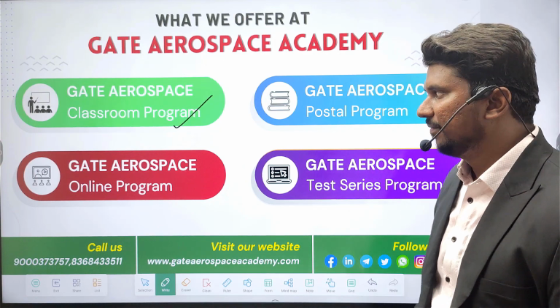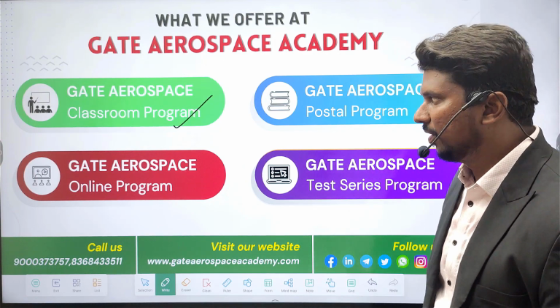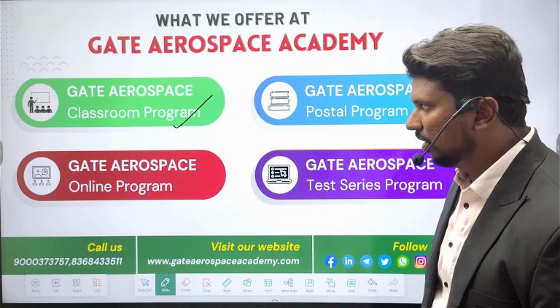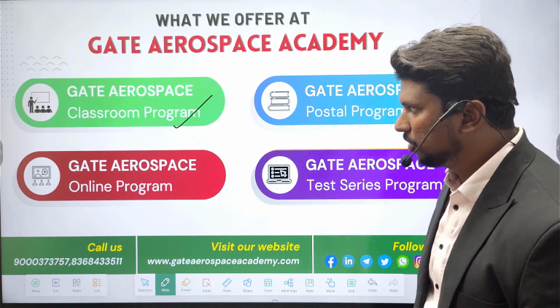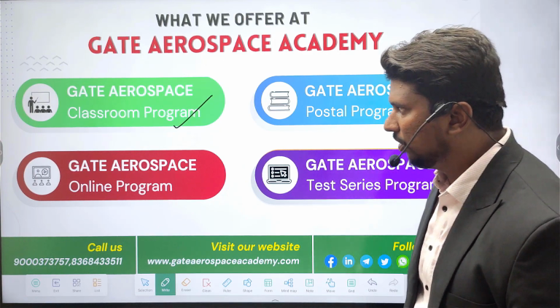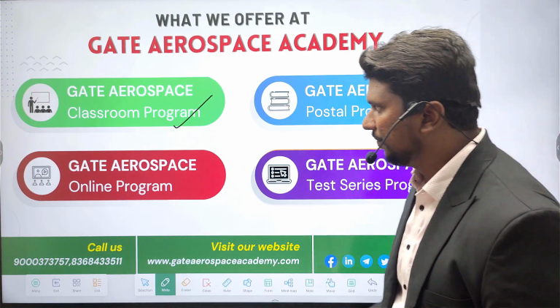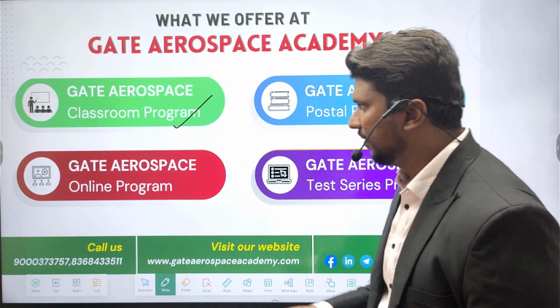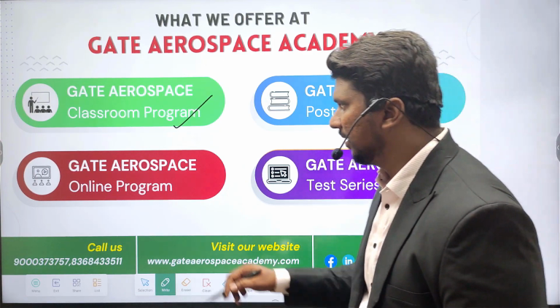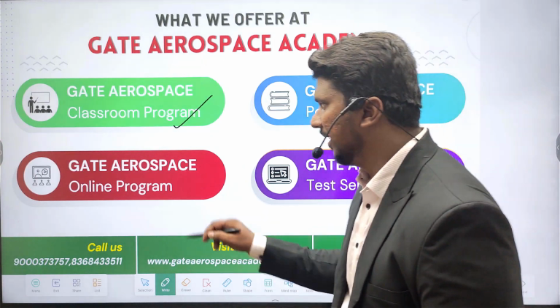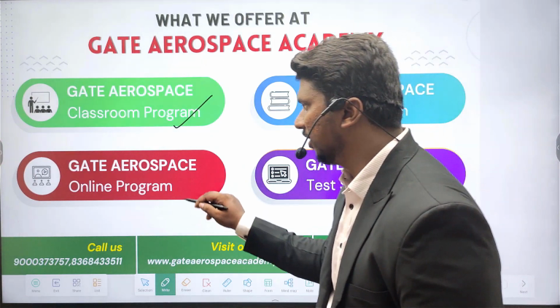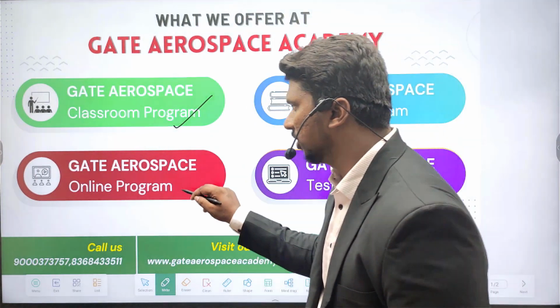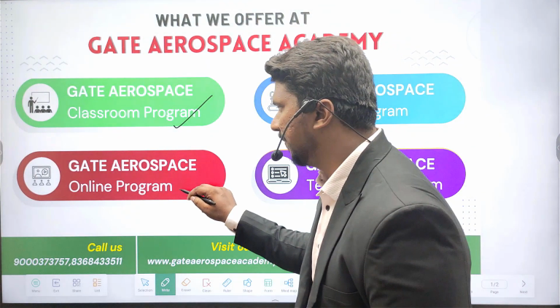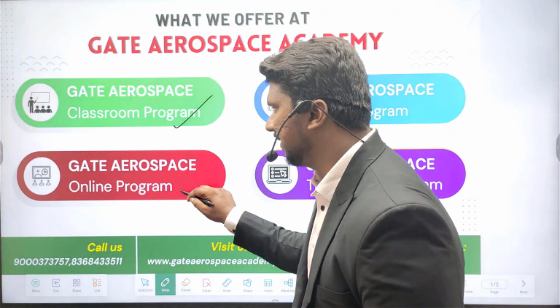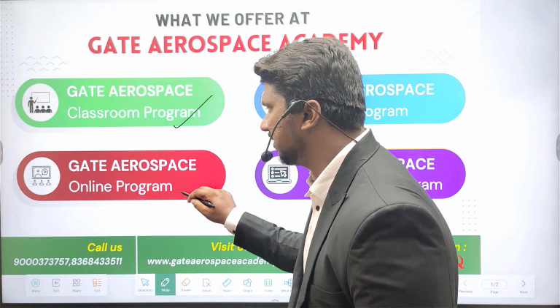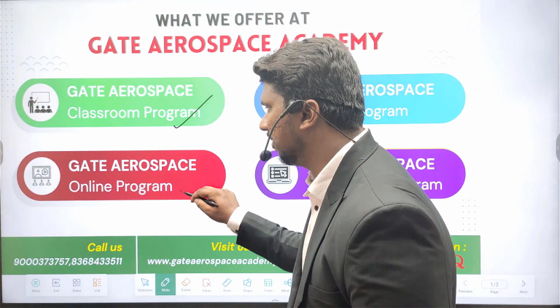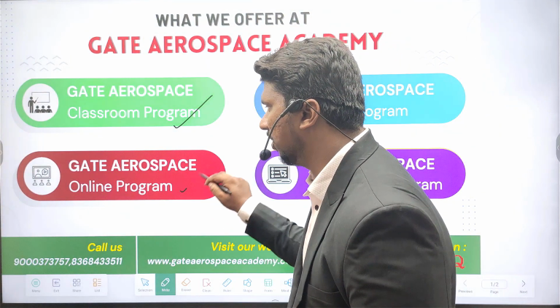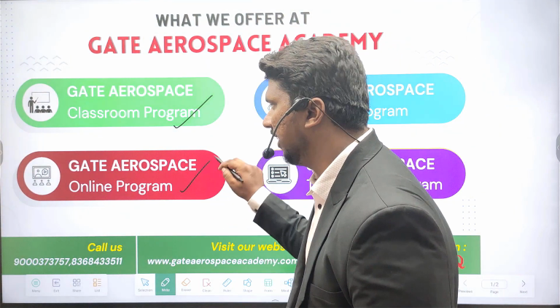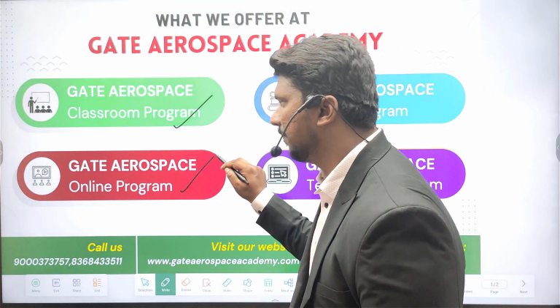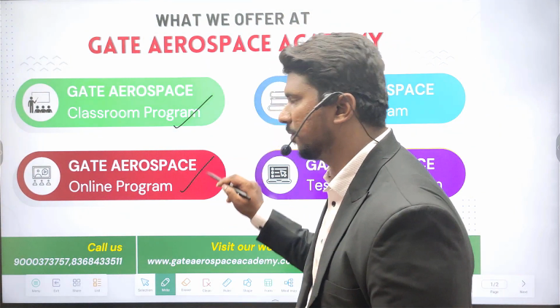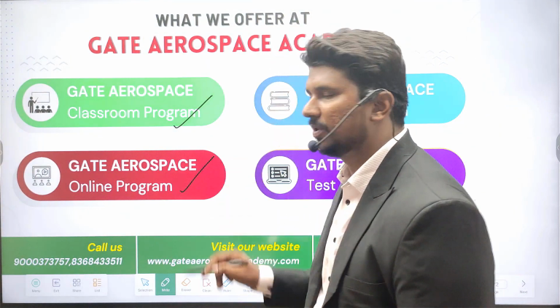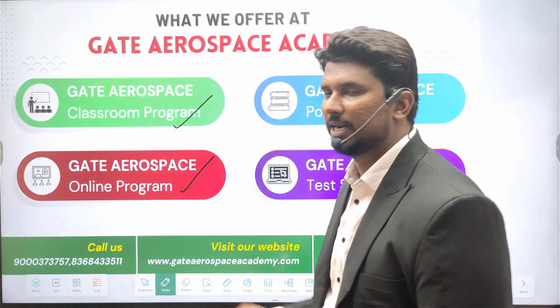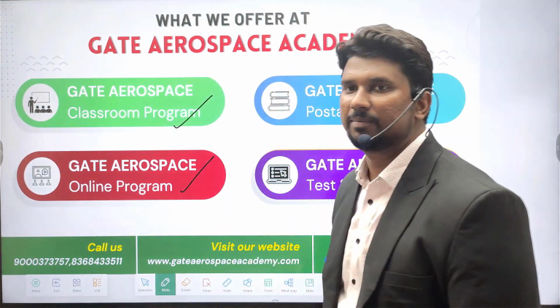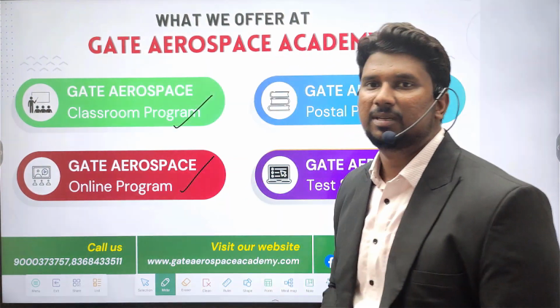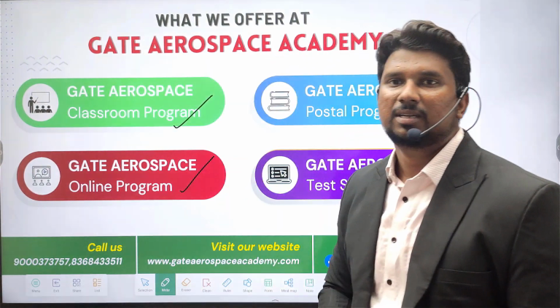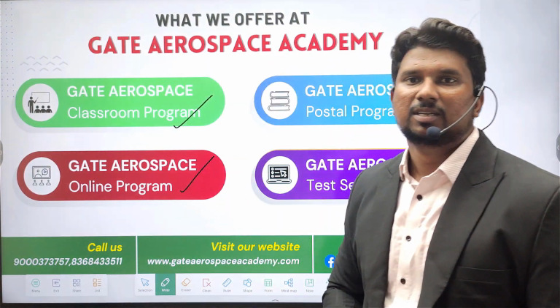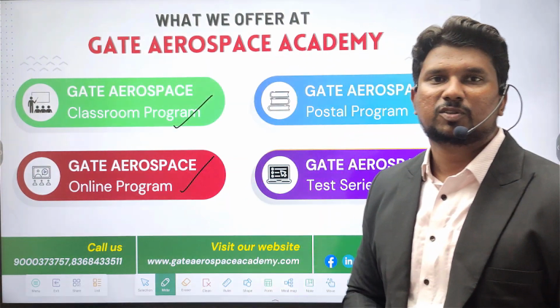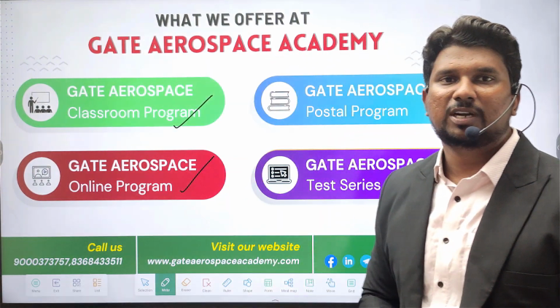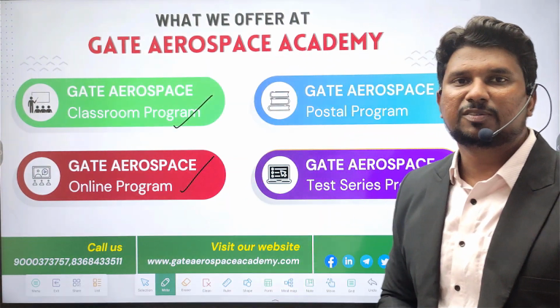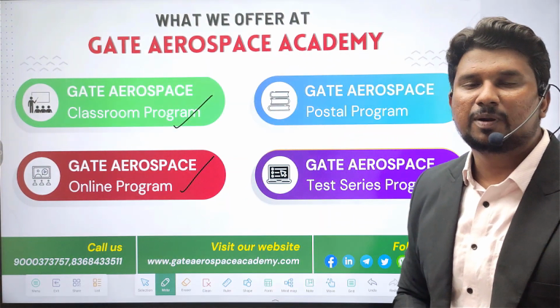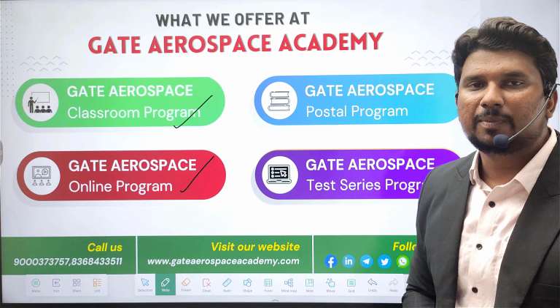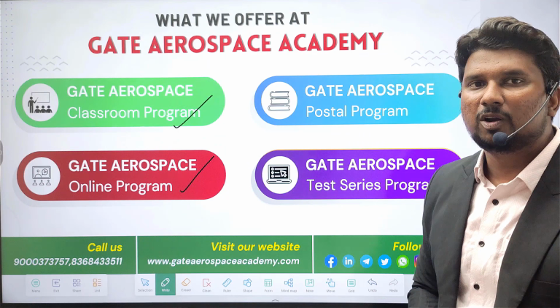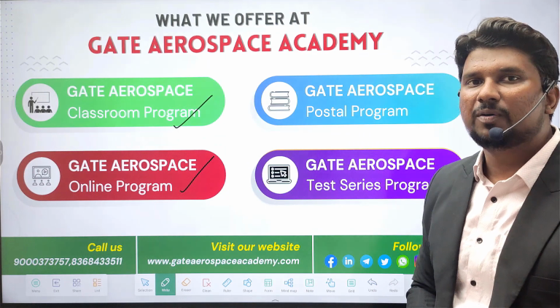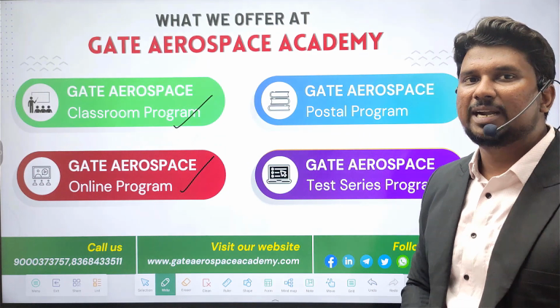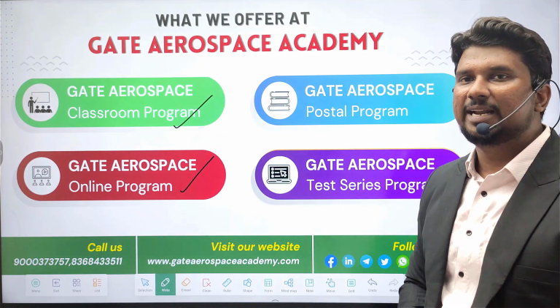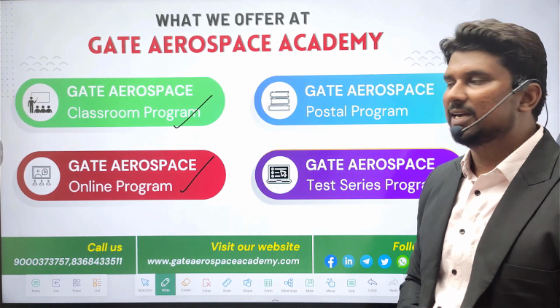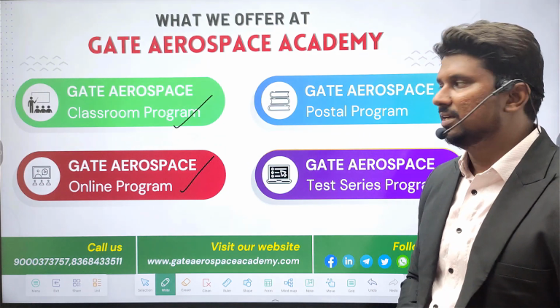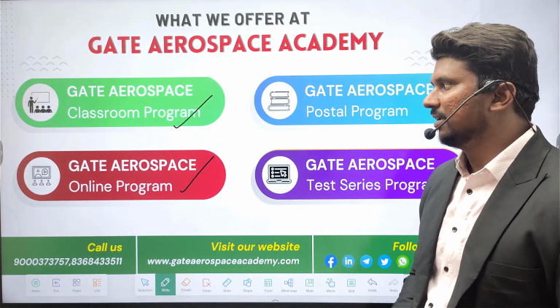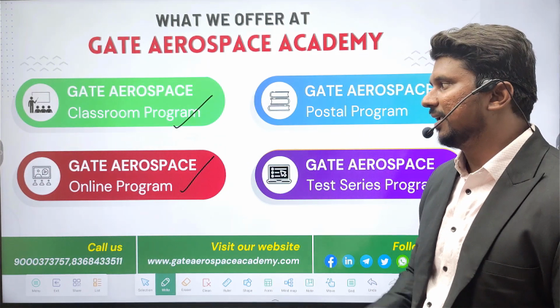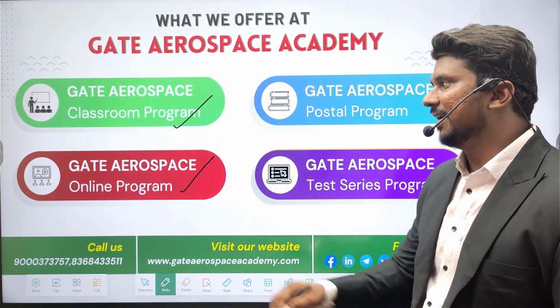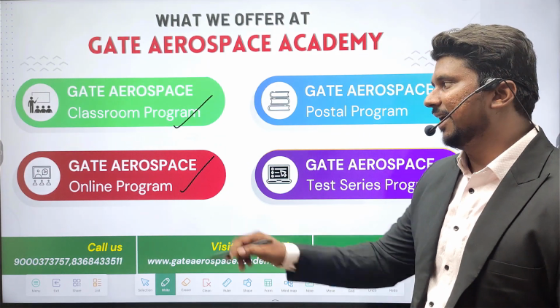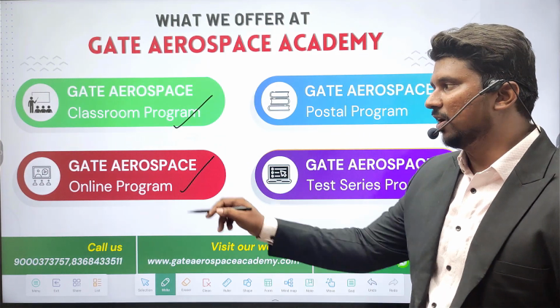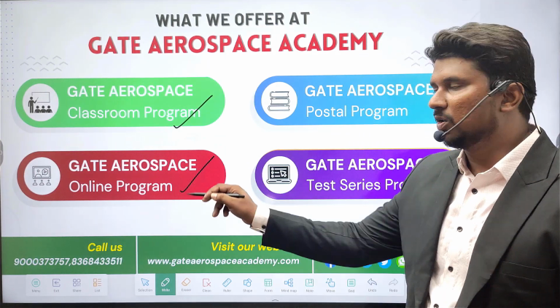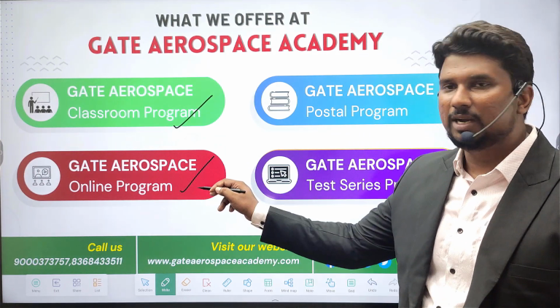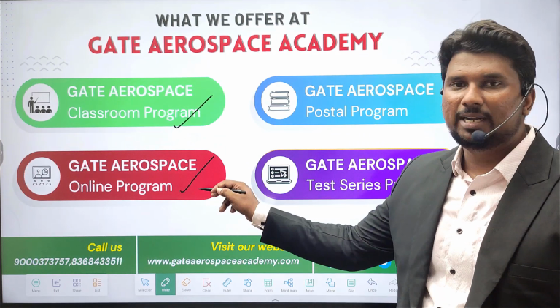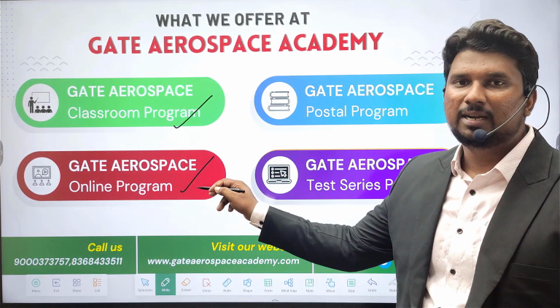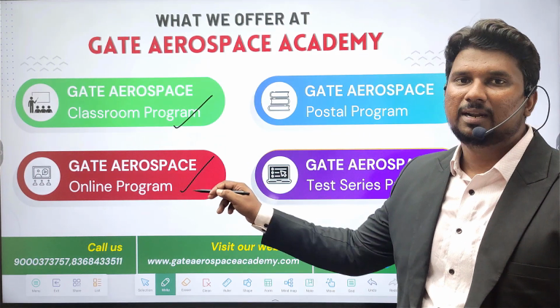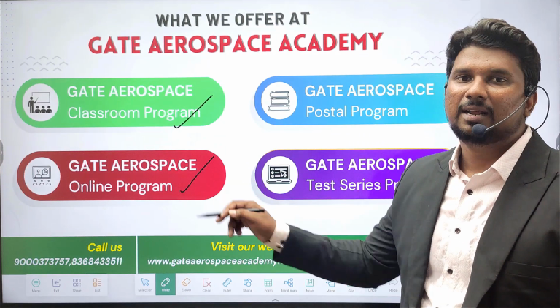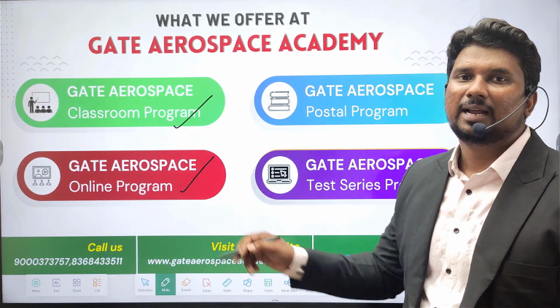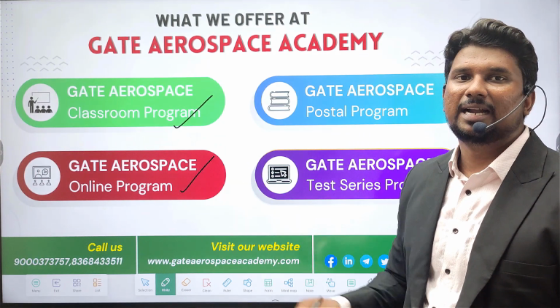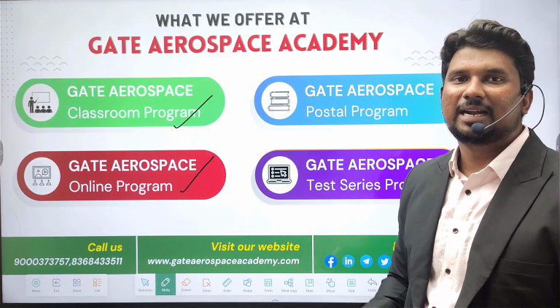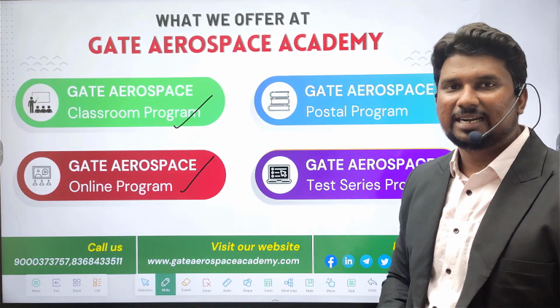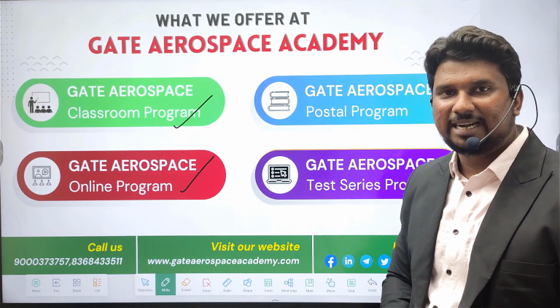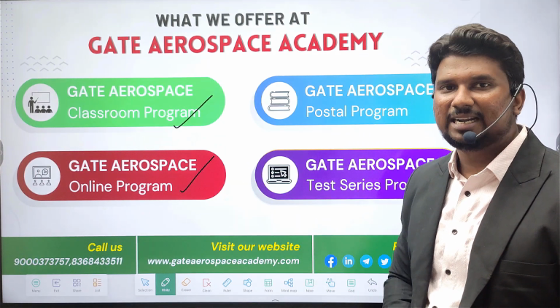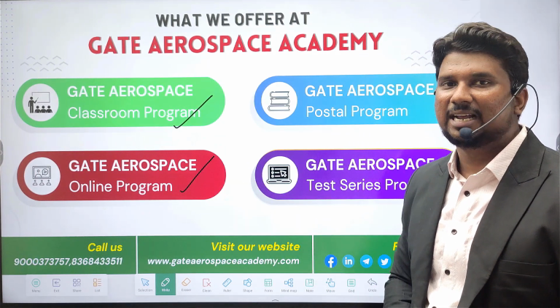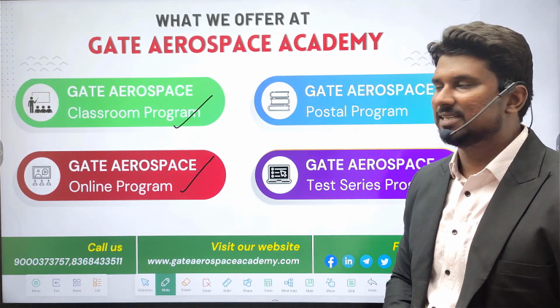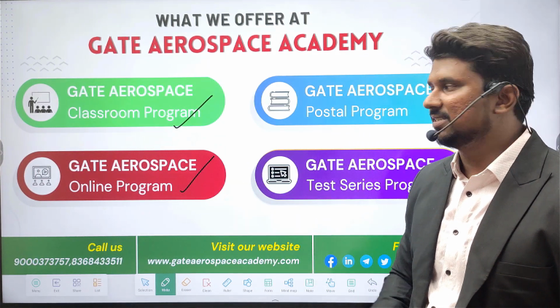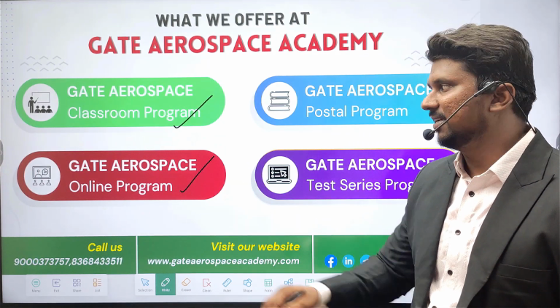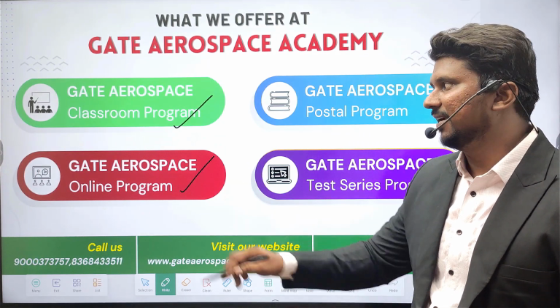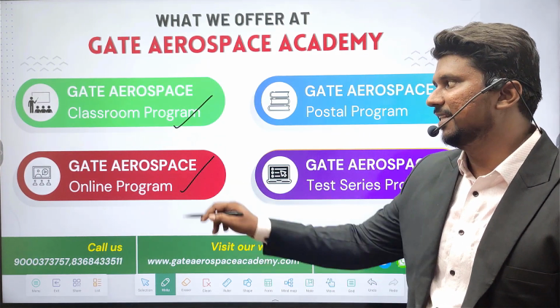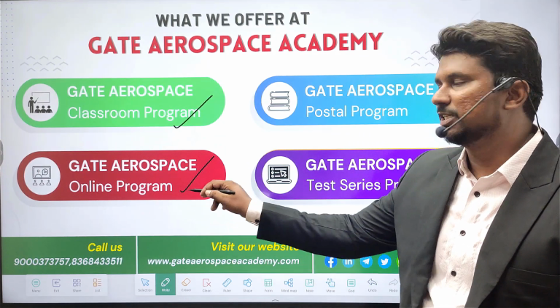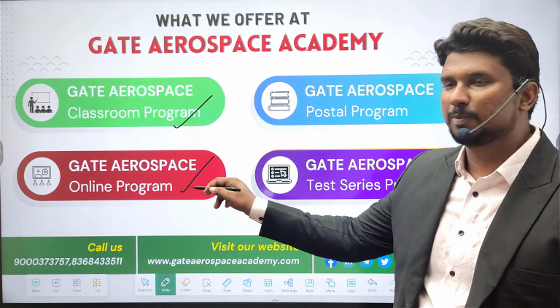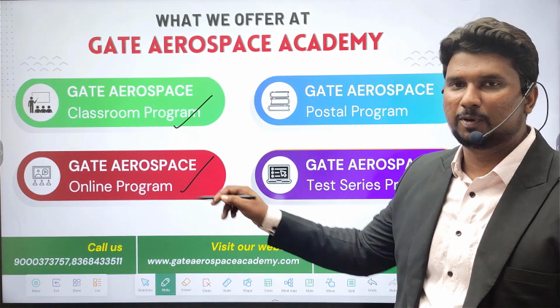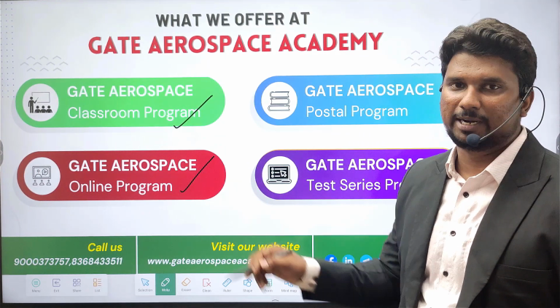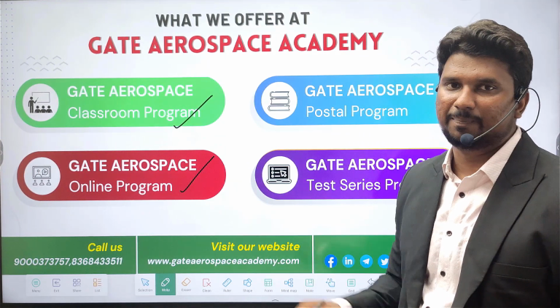We also offer the Gate Aerospace Online Program. Students from all over India can enroll in and attend classes in this program.